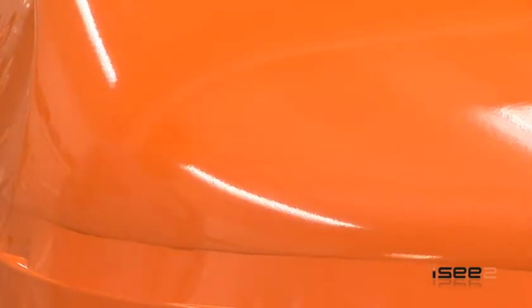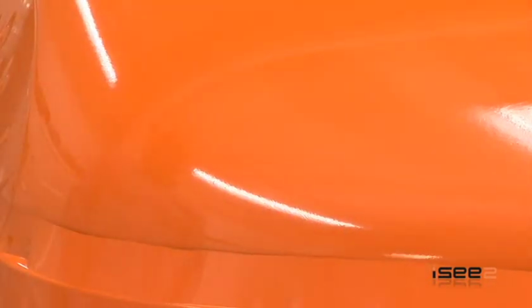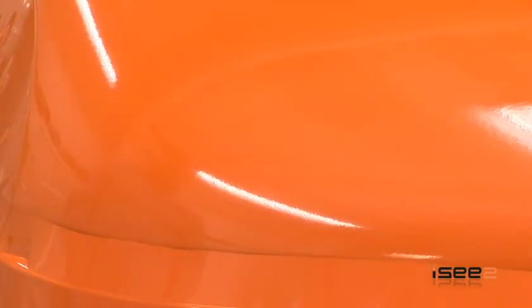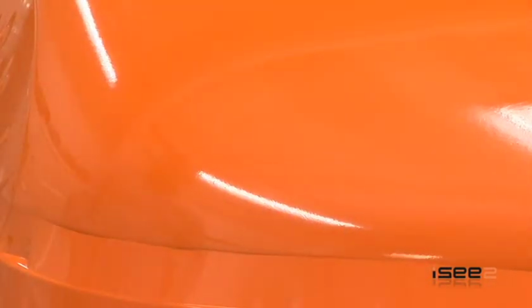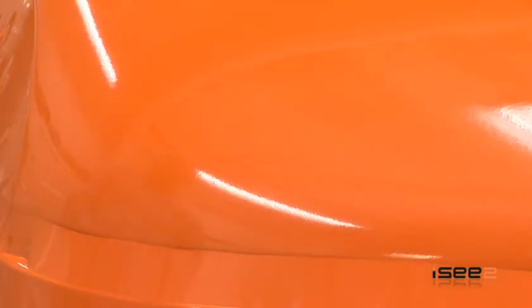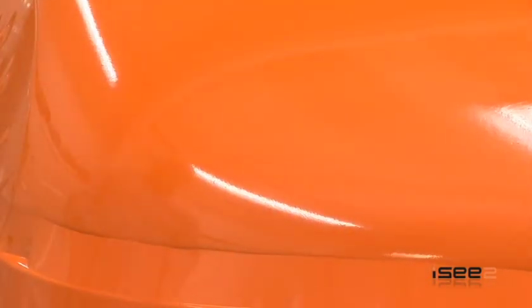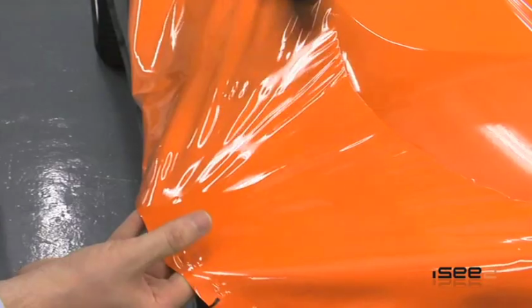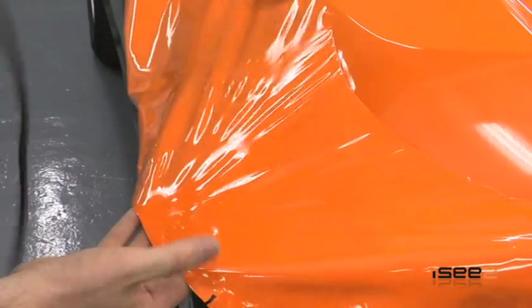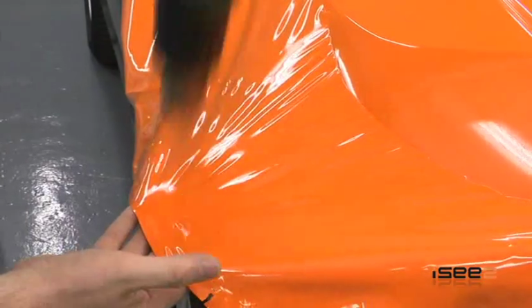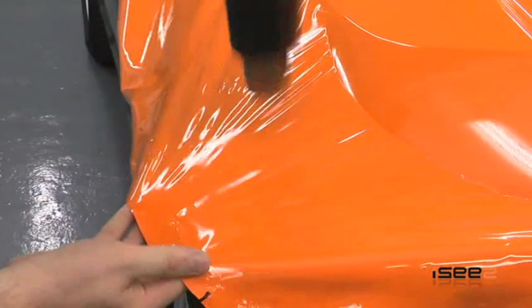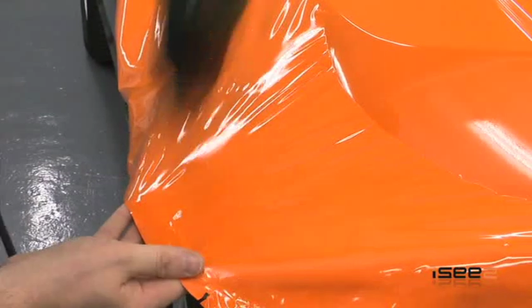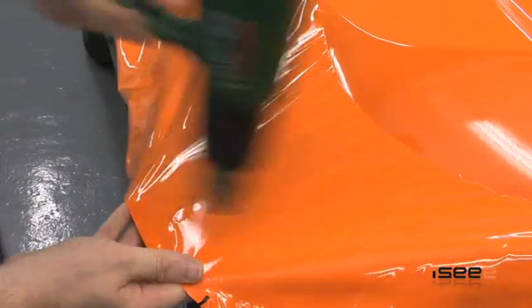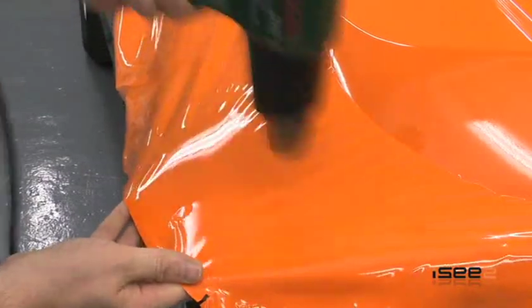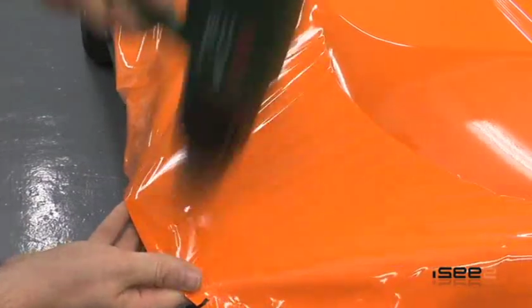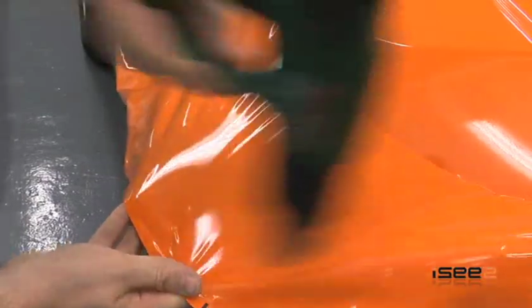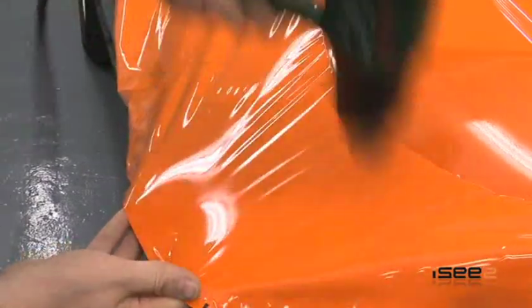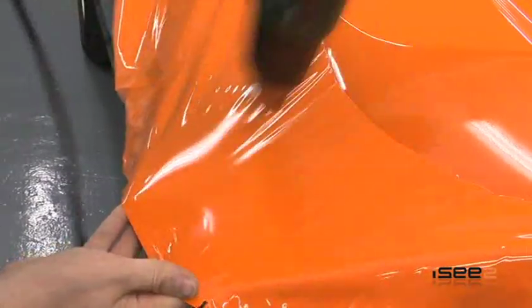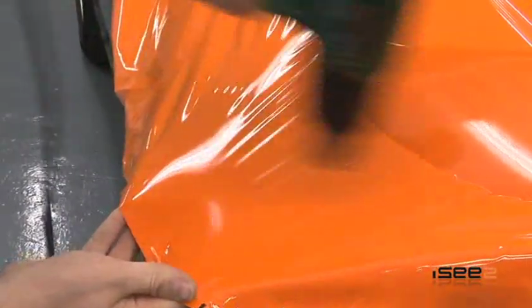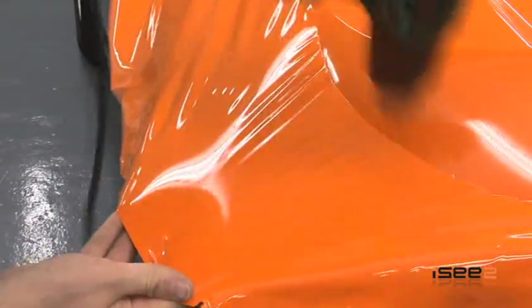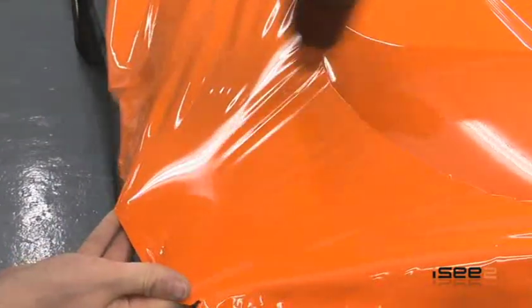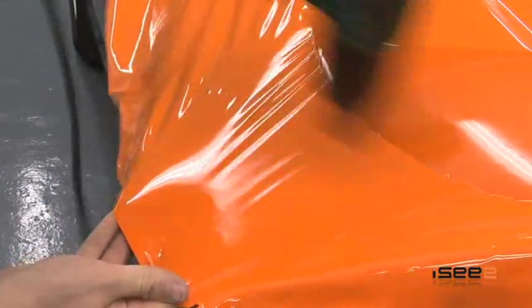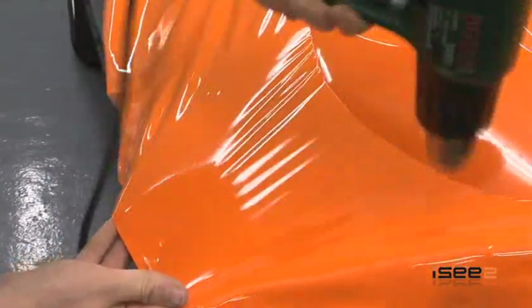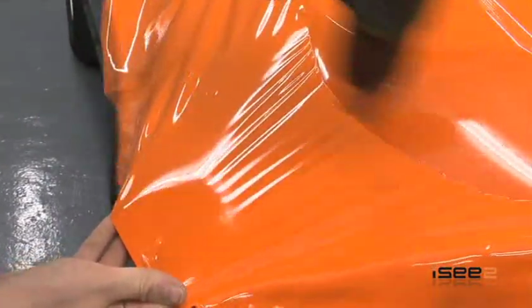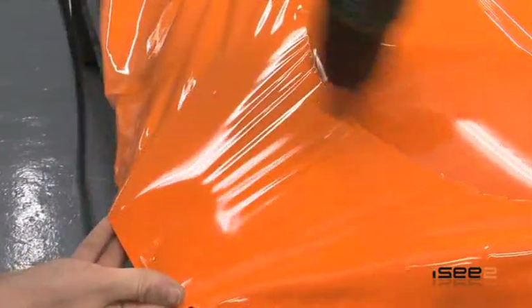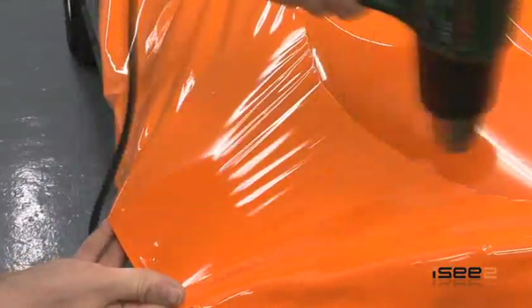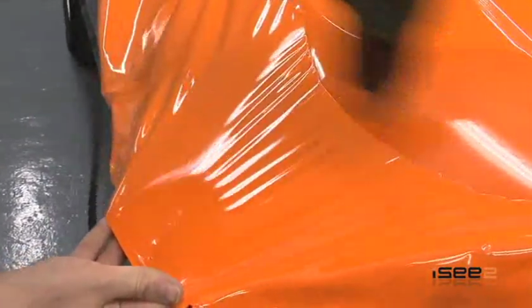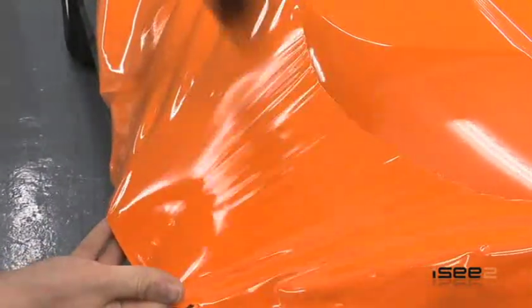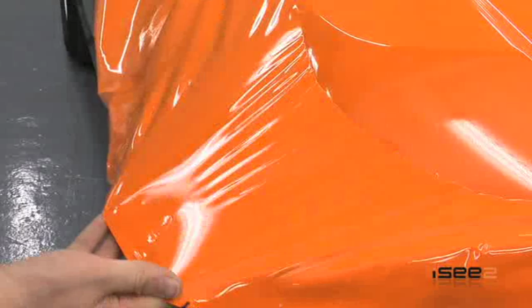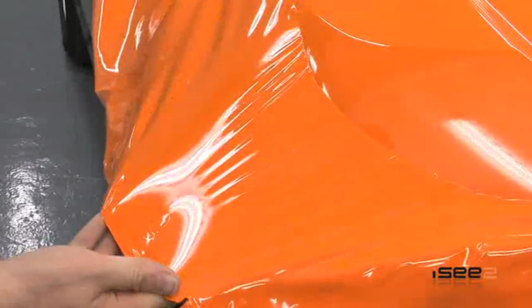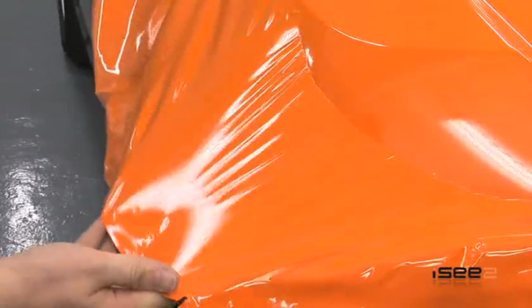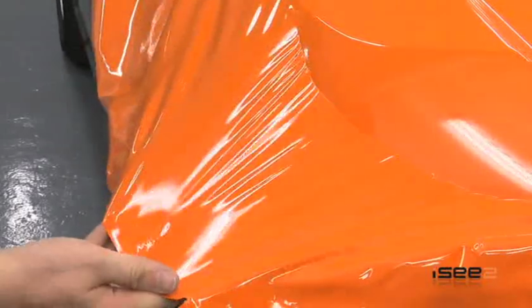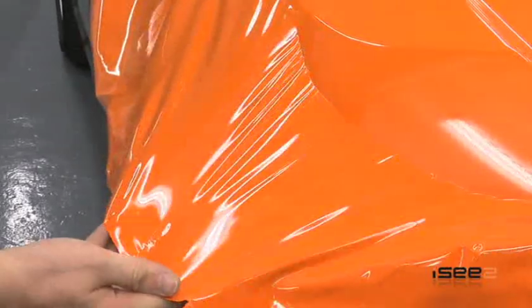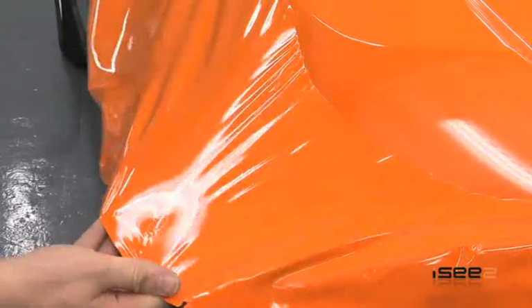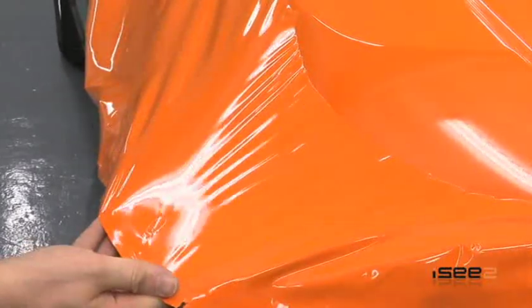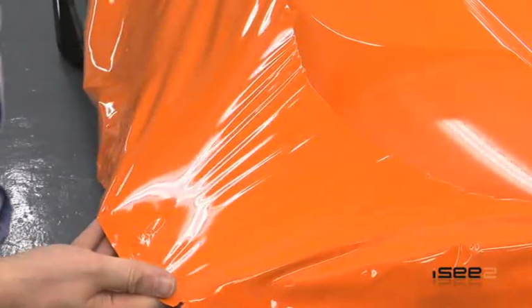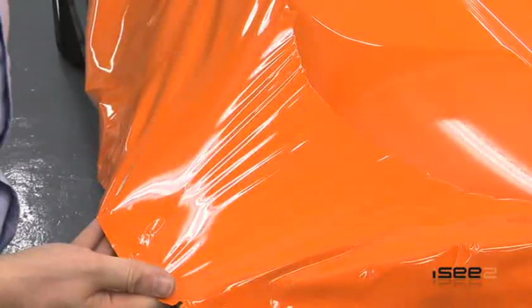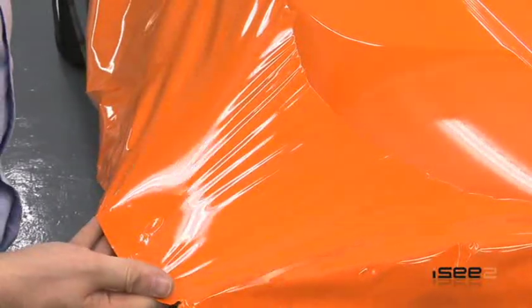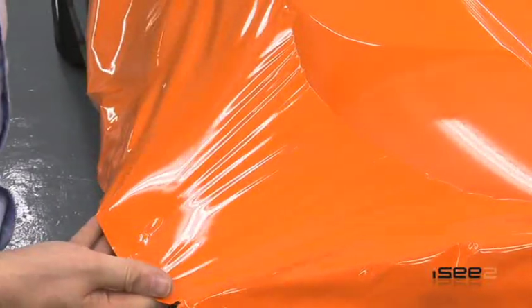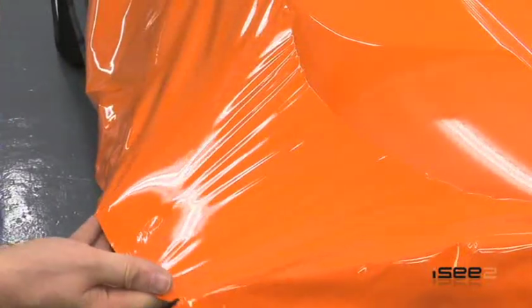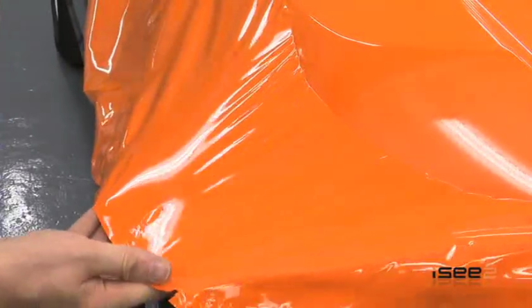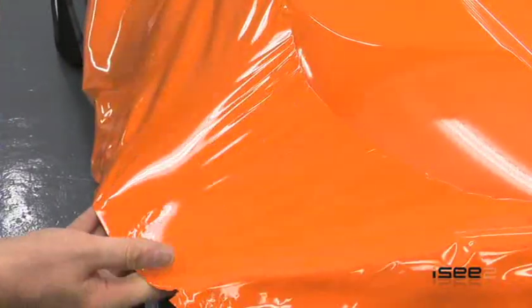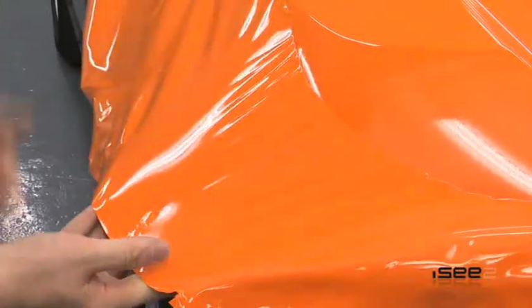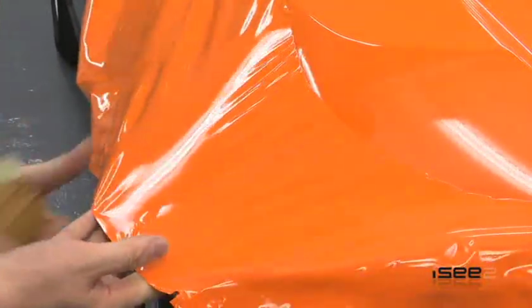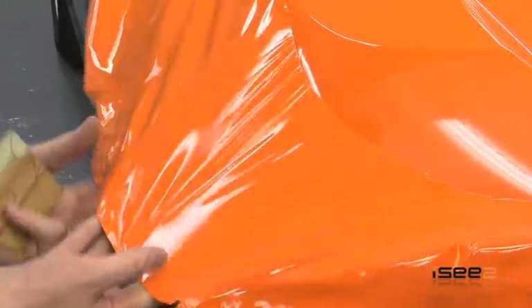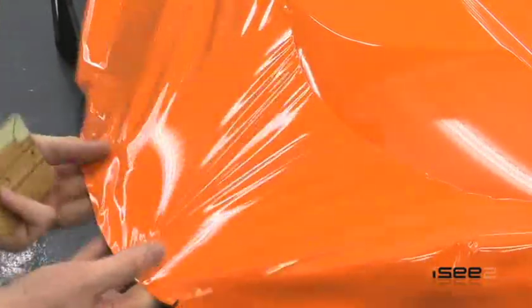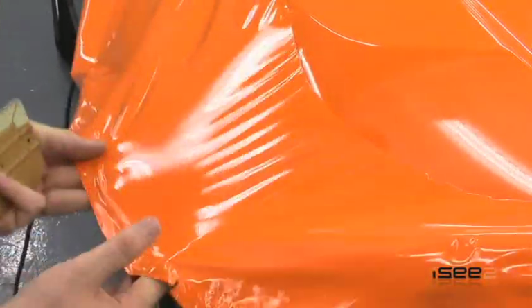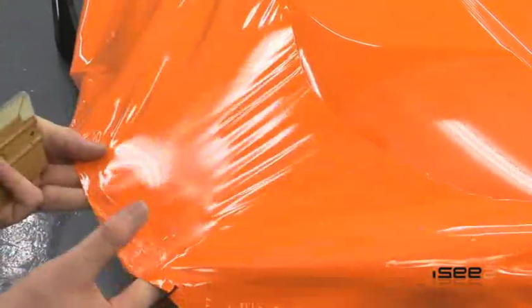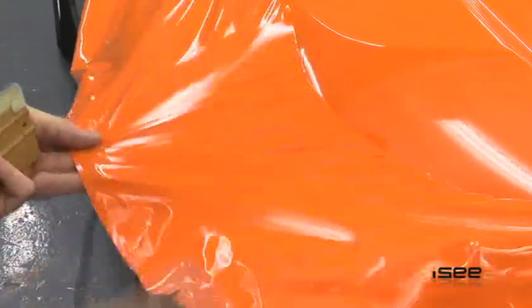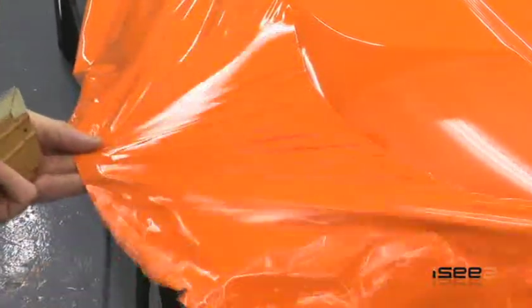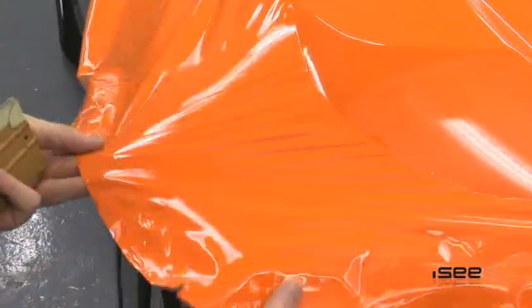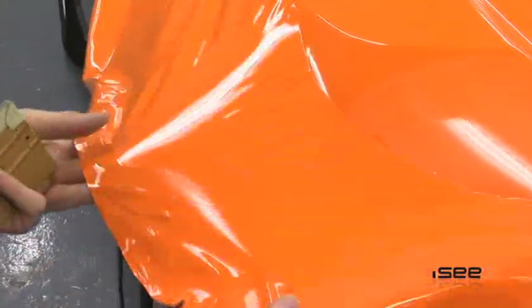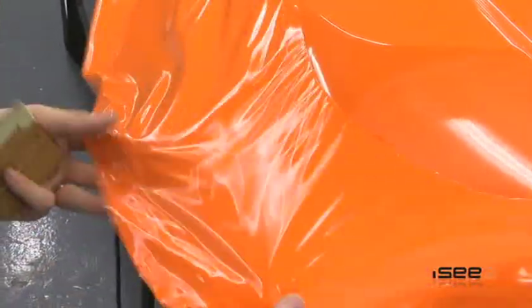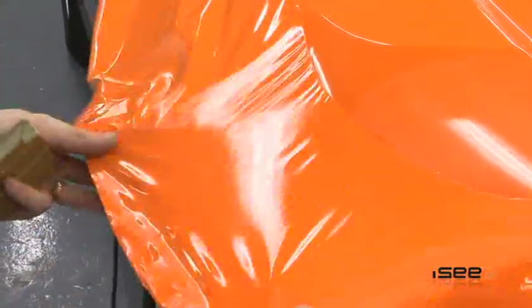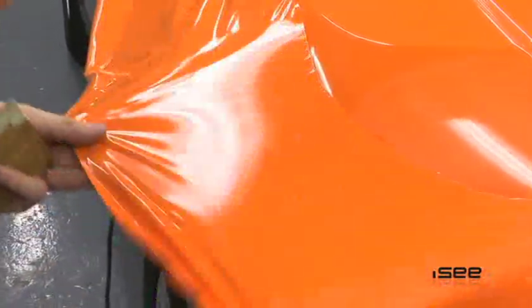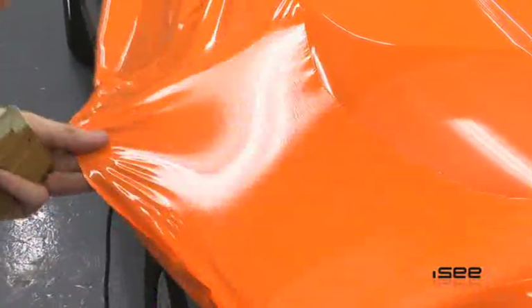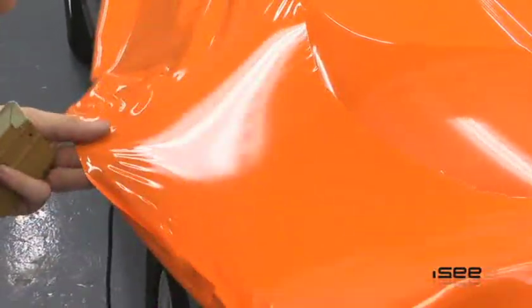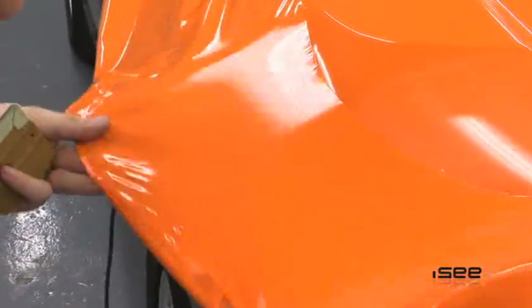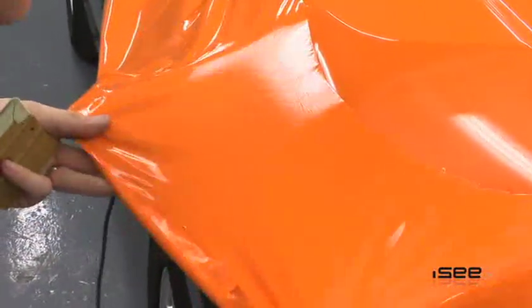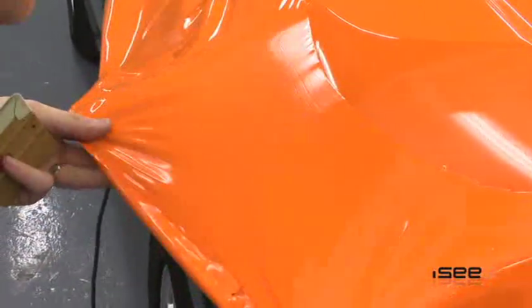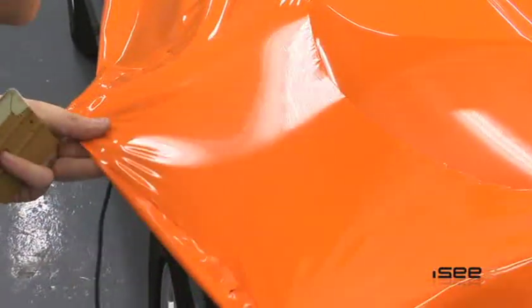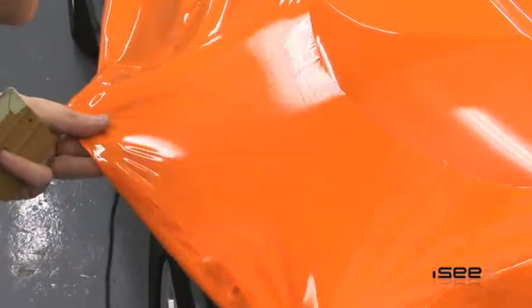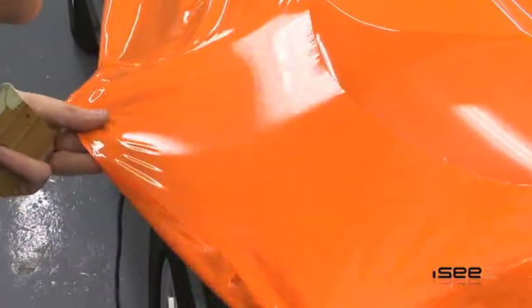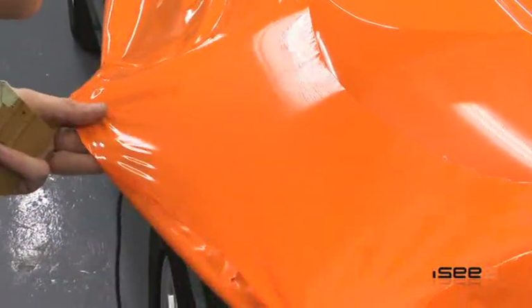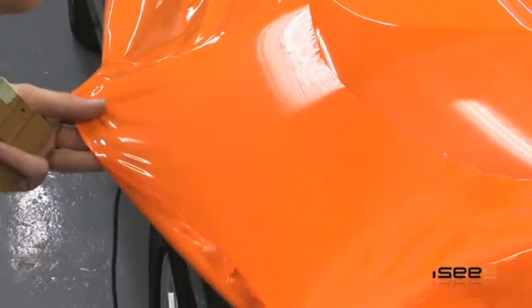Continue to use the correct technique around the curve of the panel and the vehicle. Heat a large area and then allow the vinyl to drop into place.